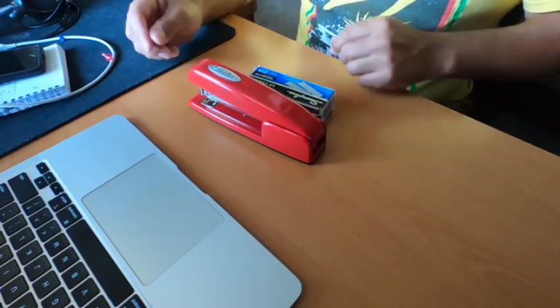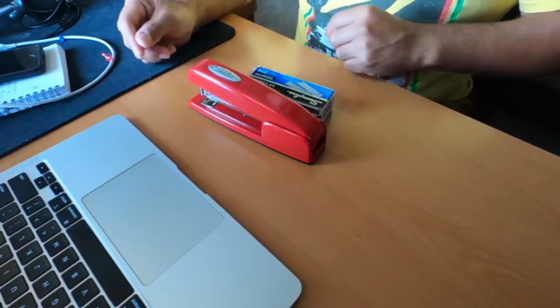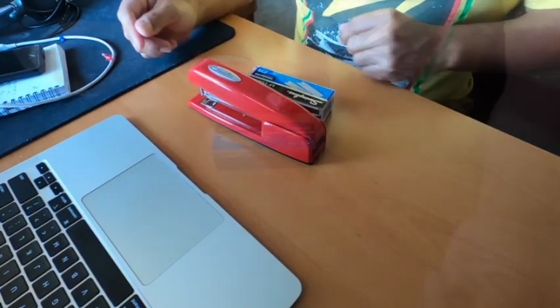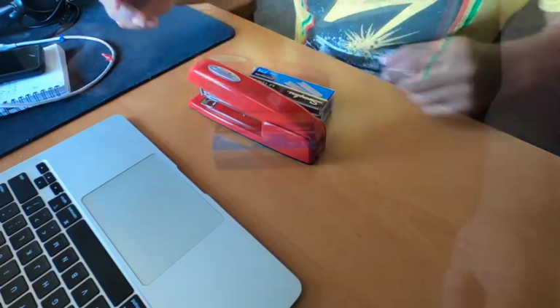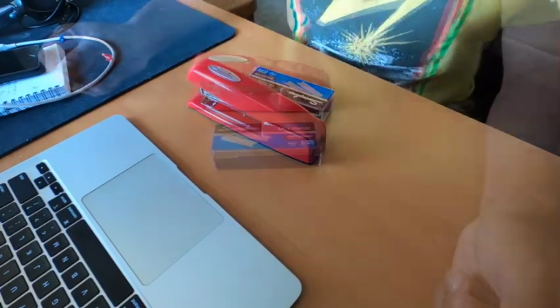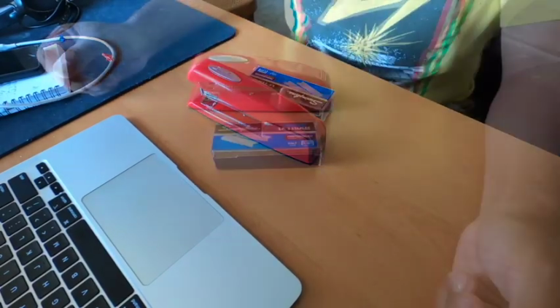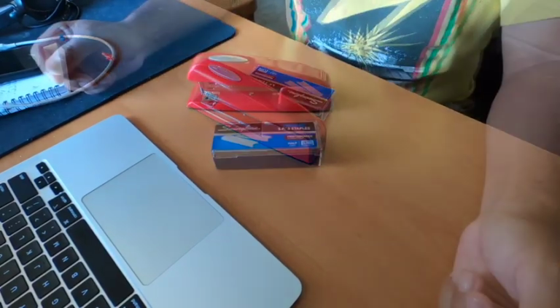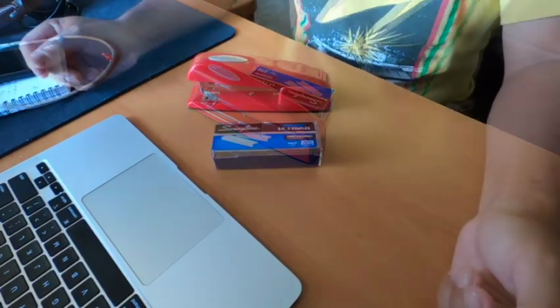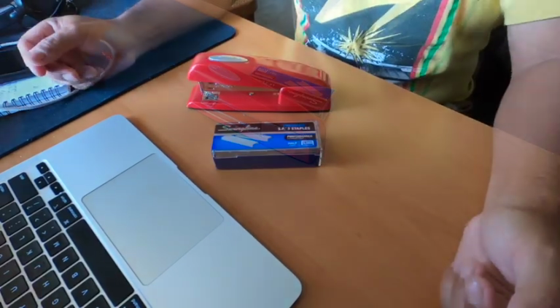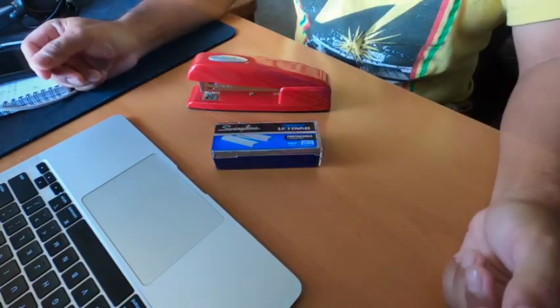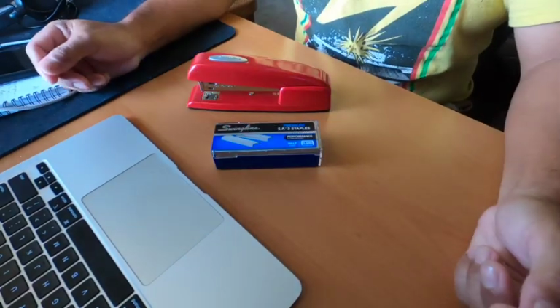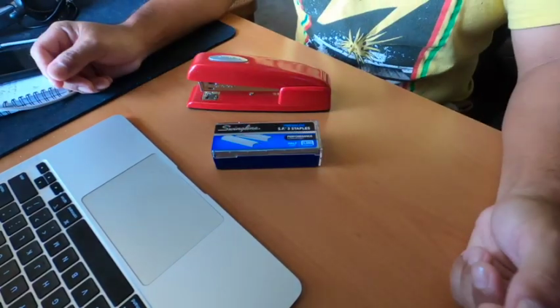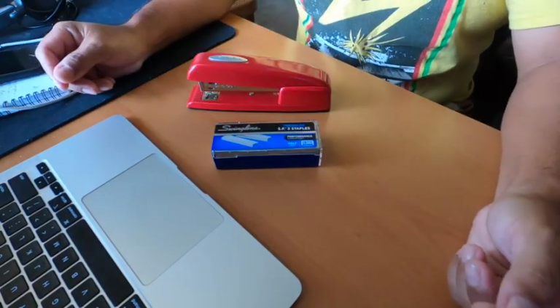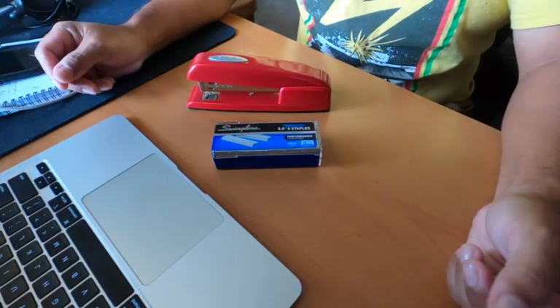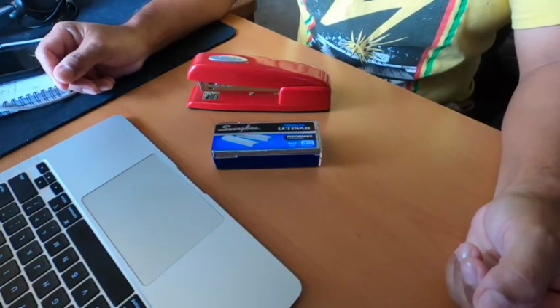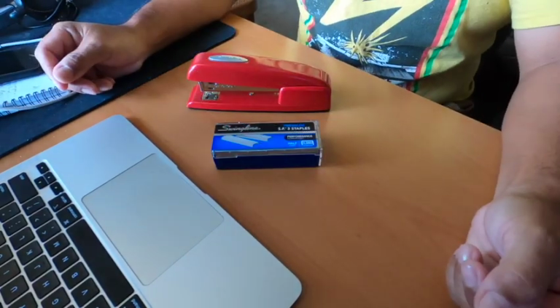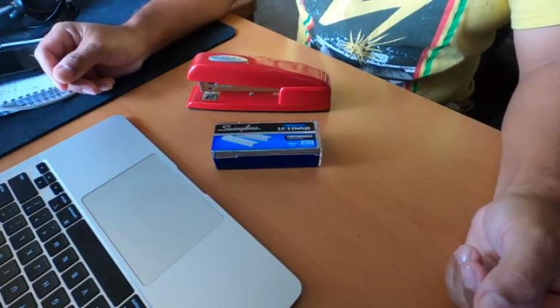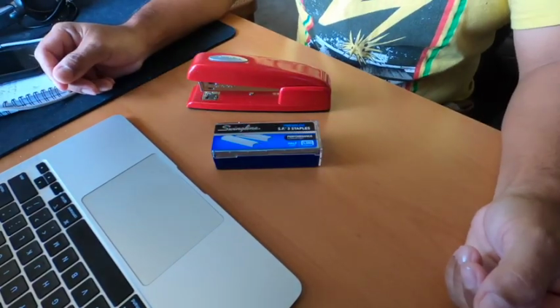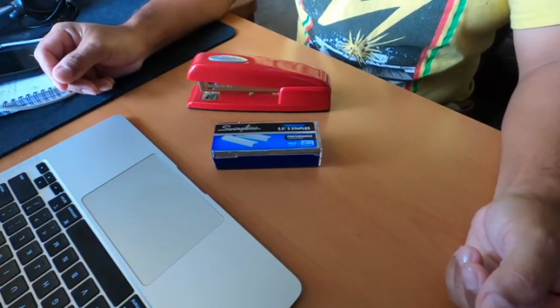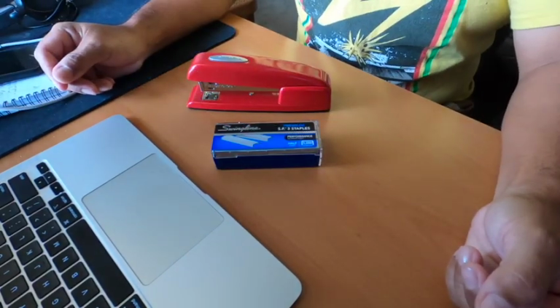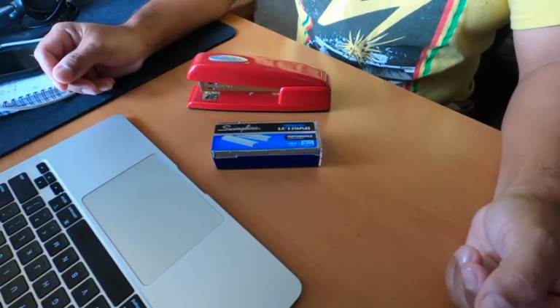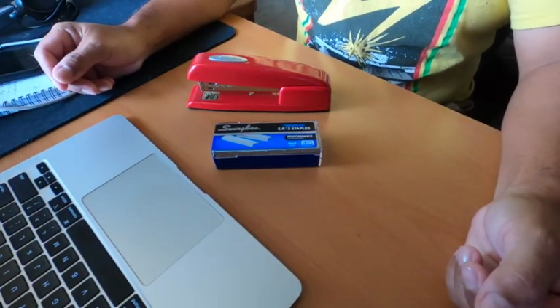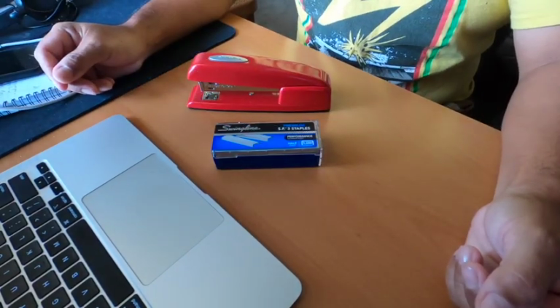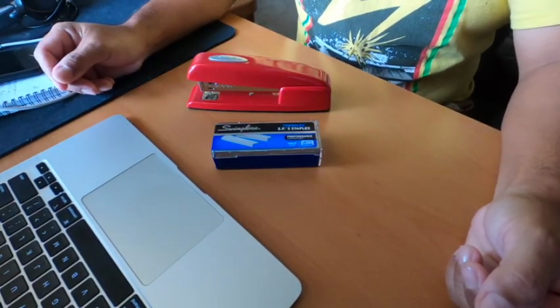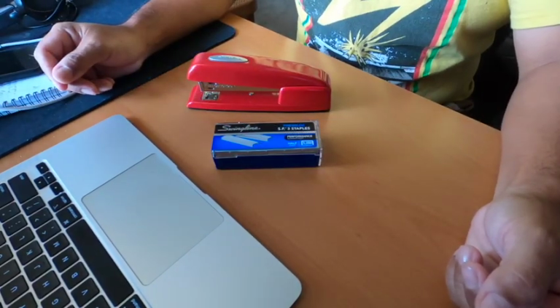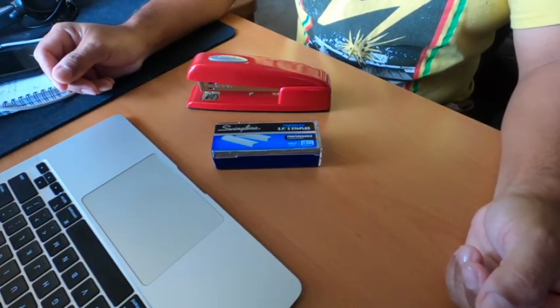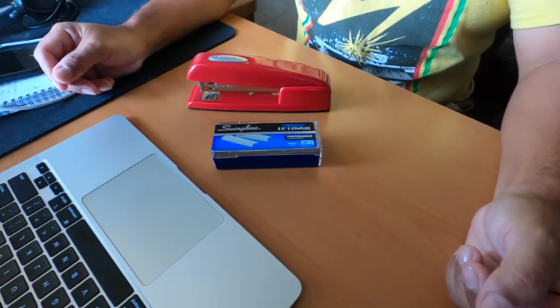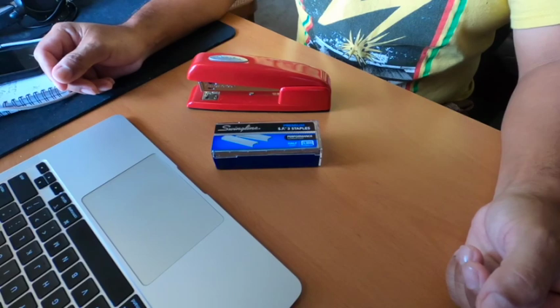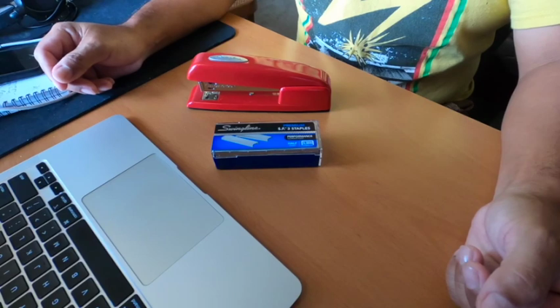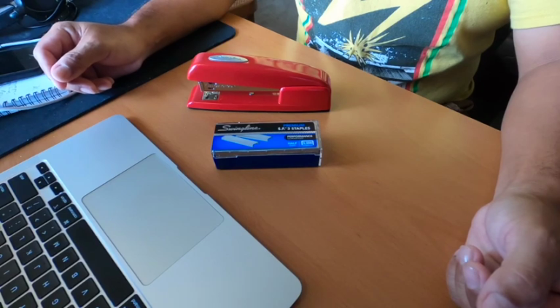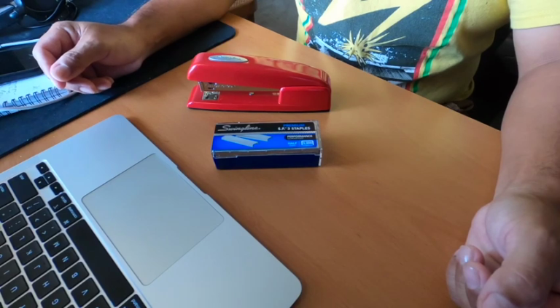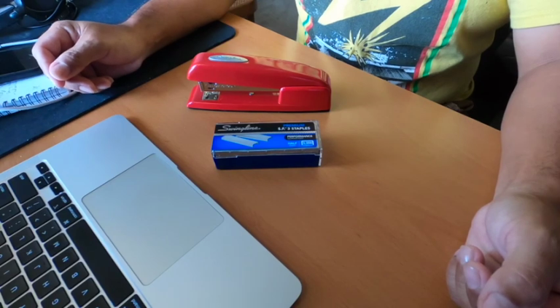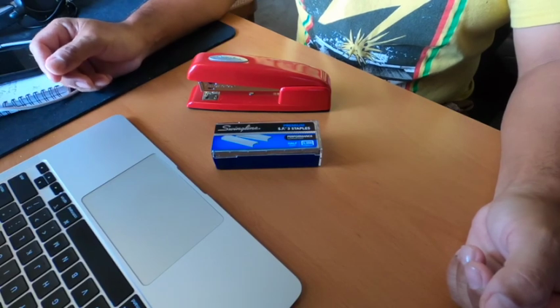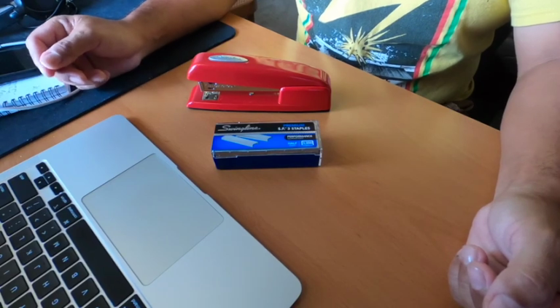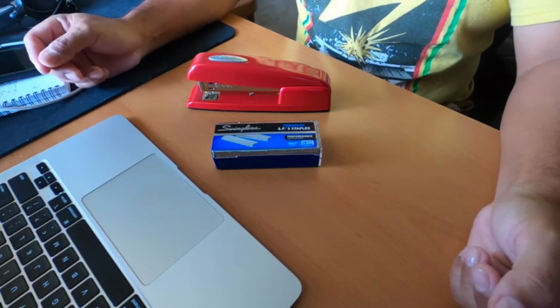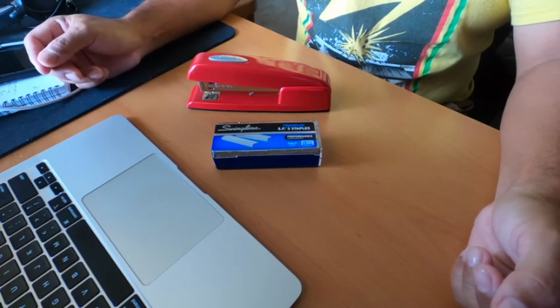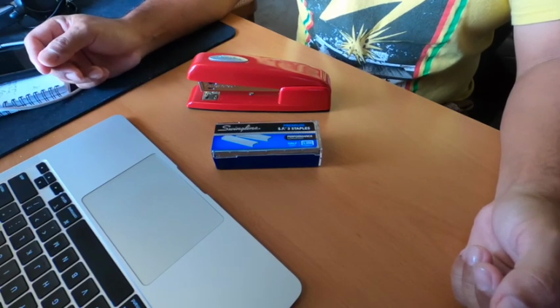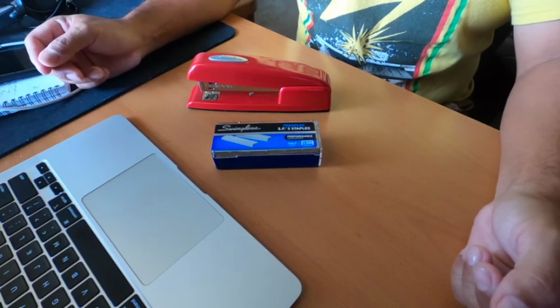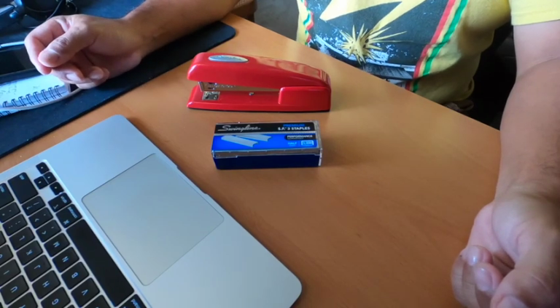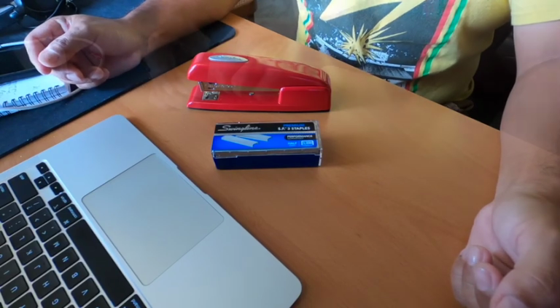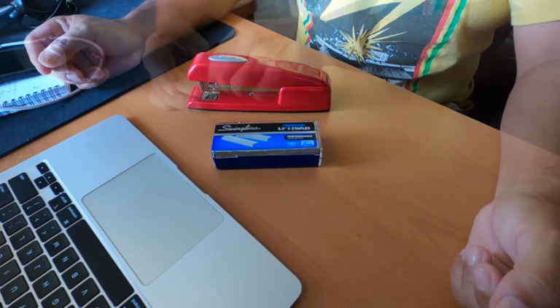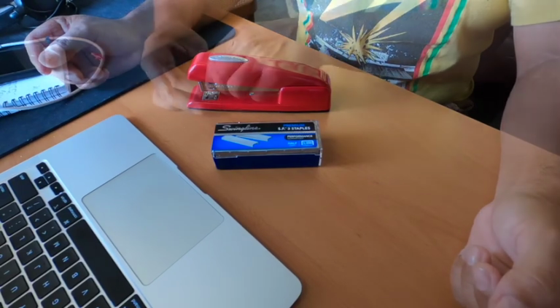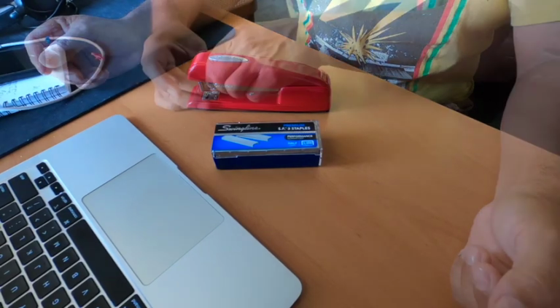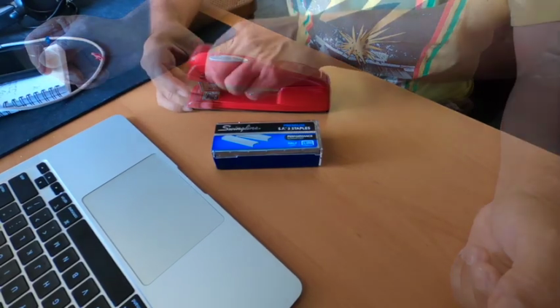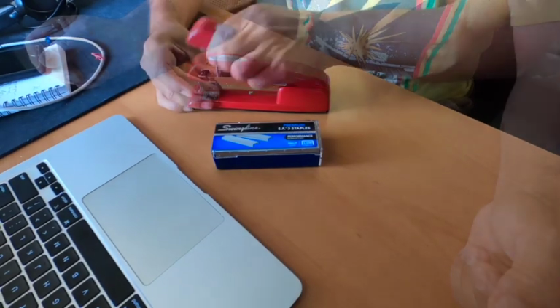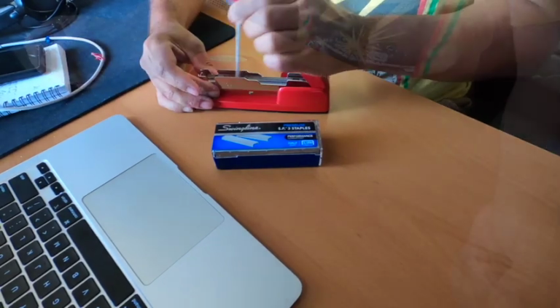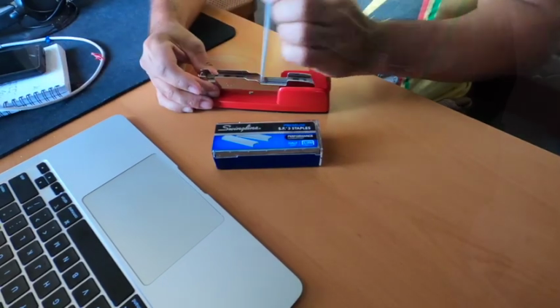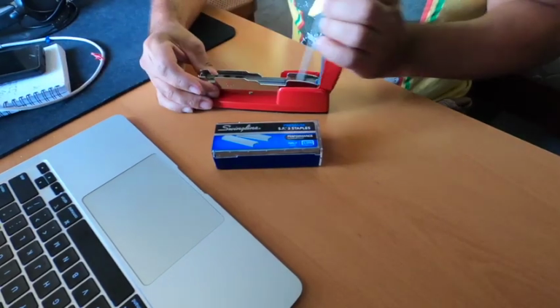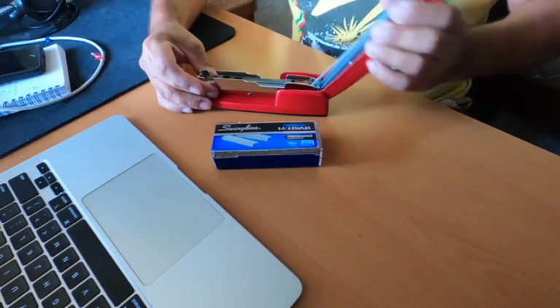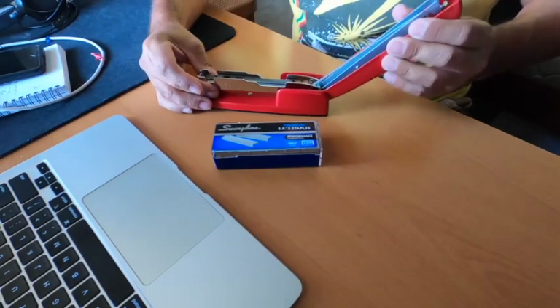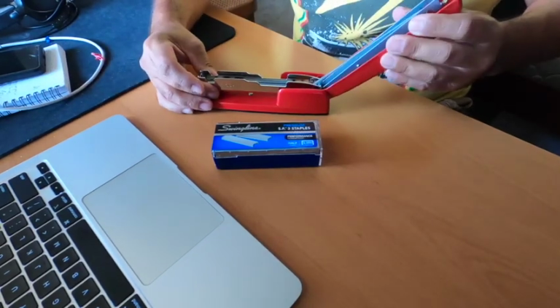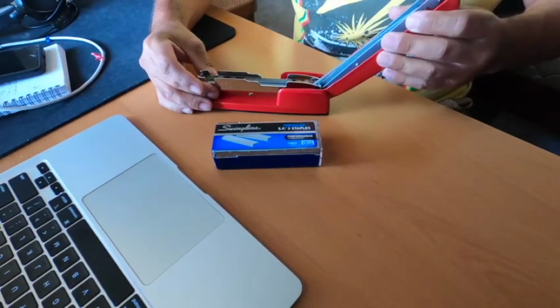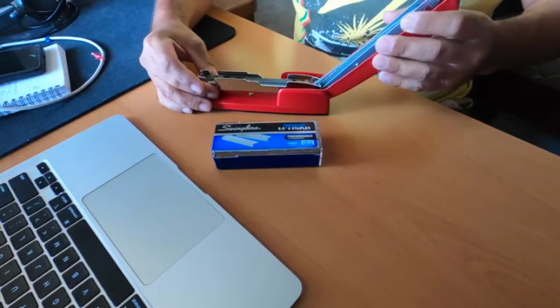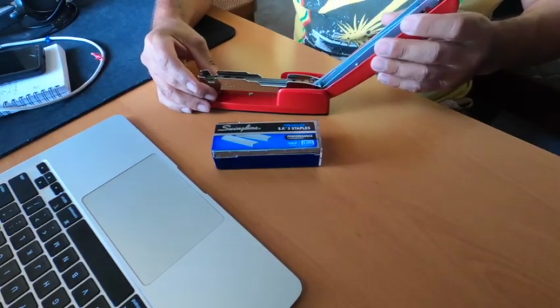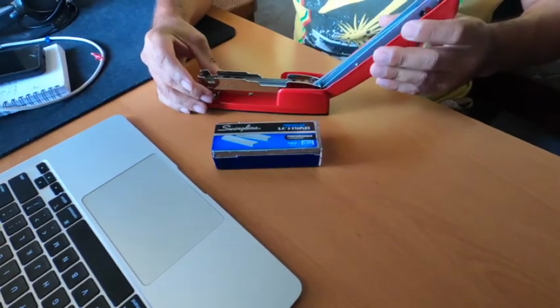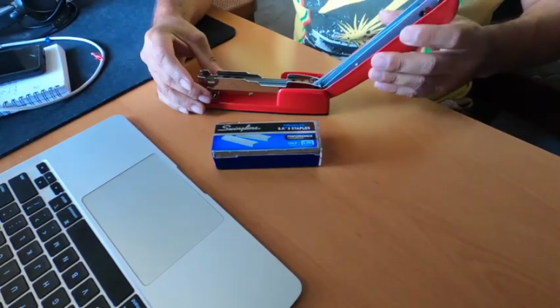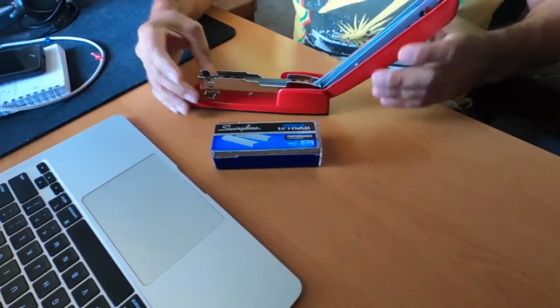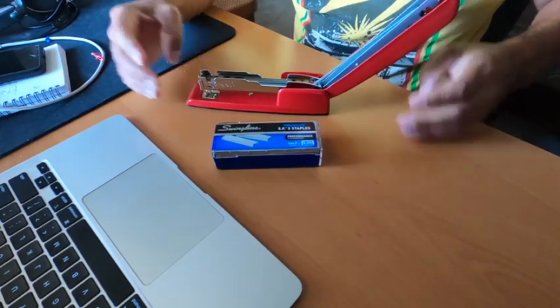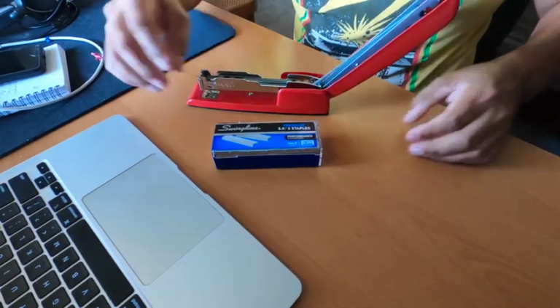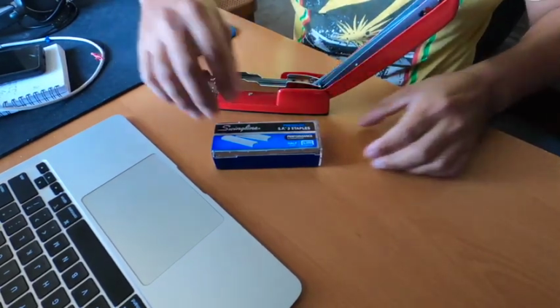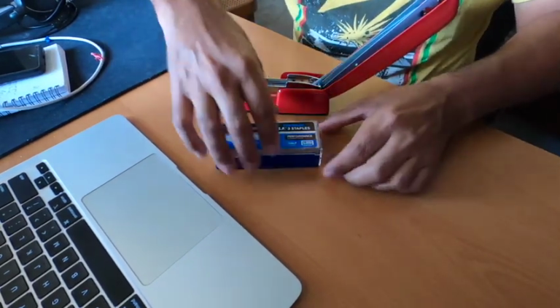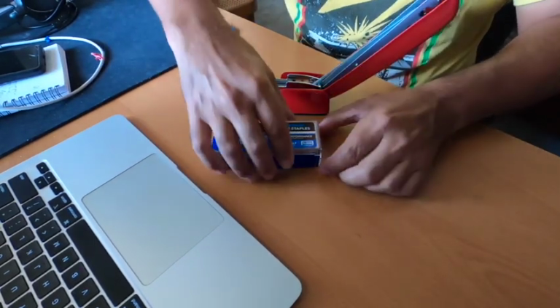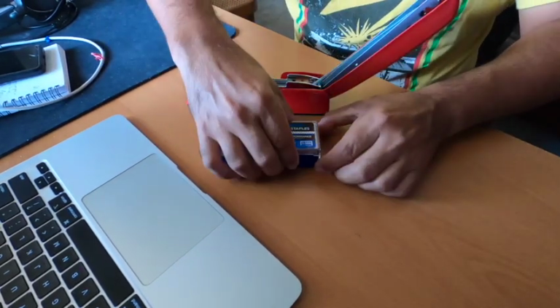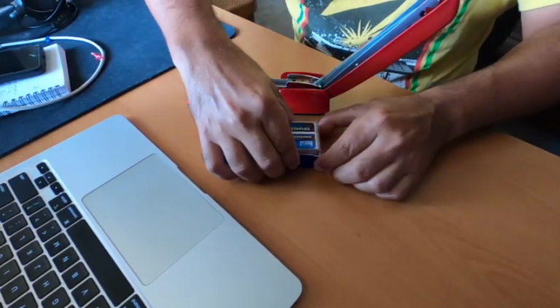Hey, in this video I'm going to show you how to reload a Swingline stapler. Just open it as such.